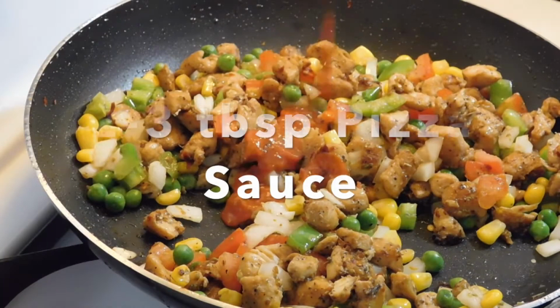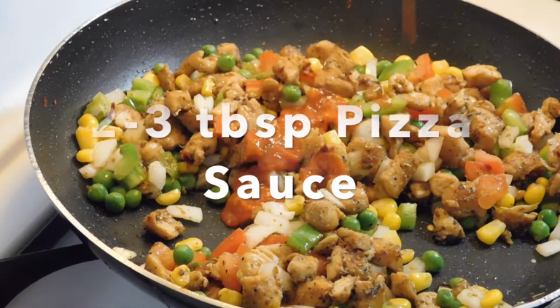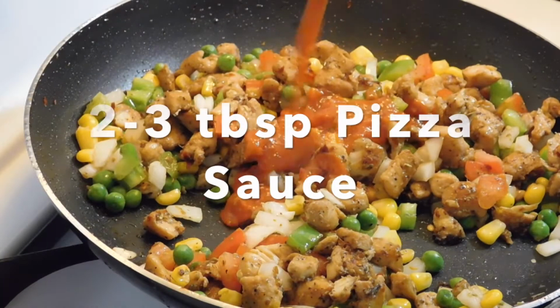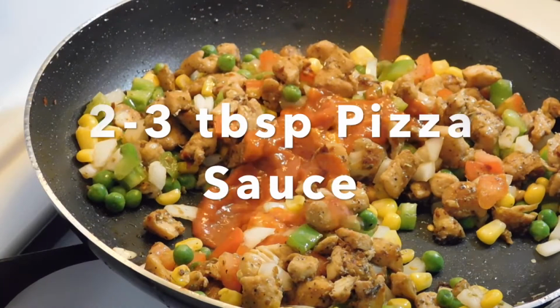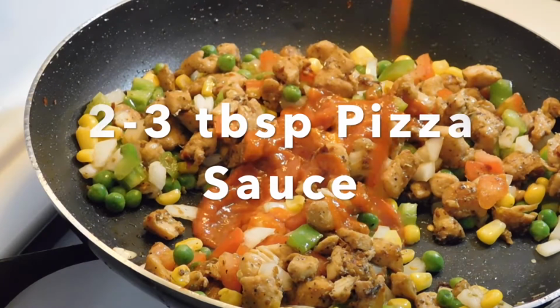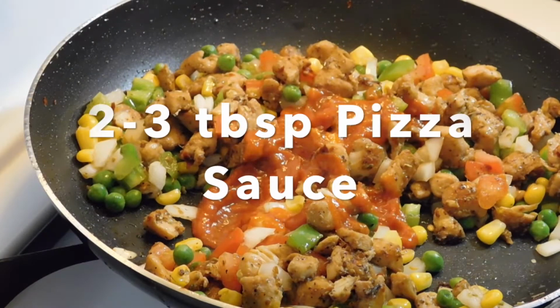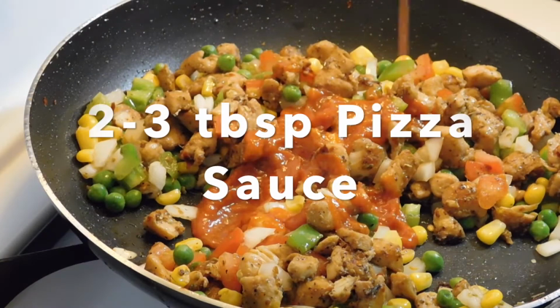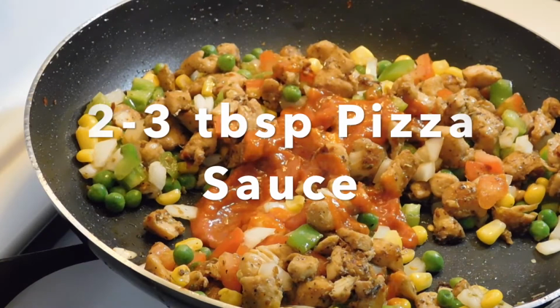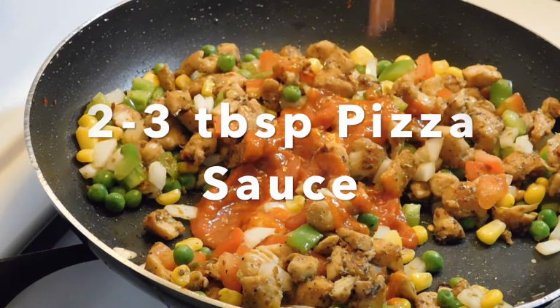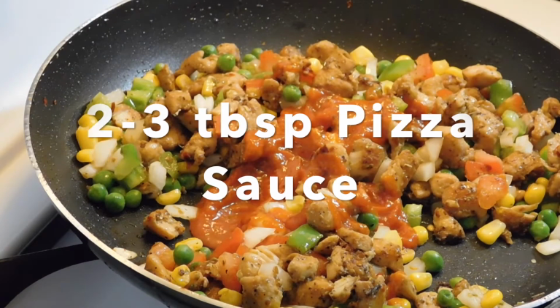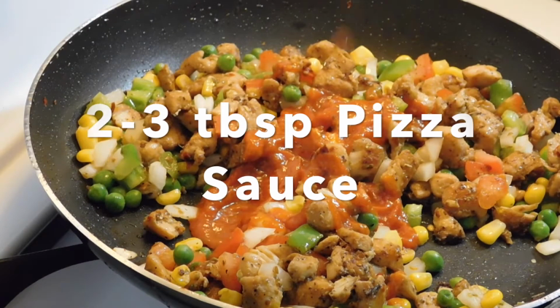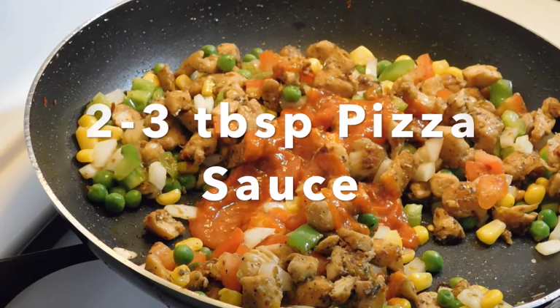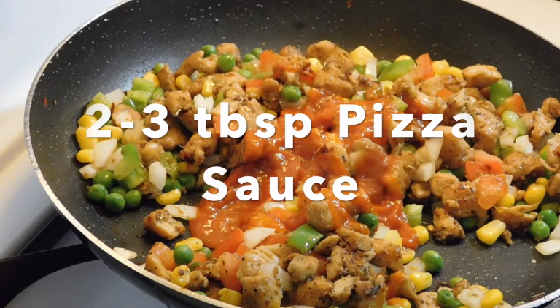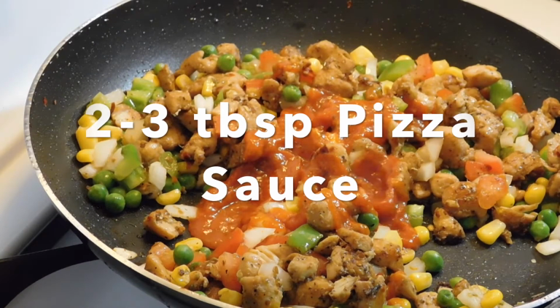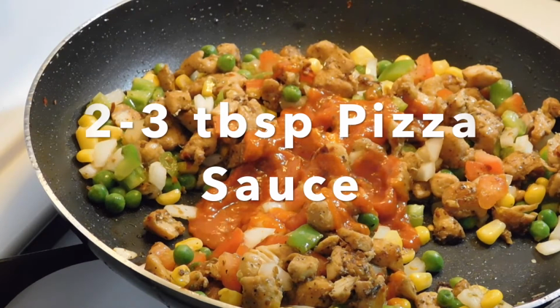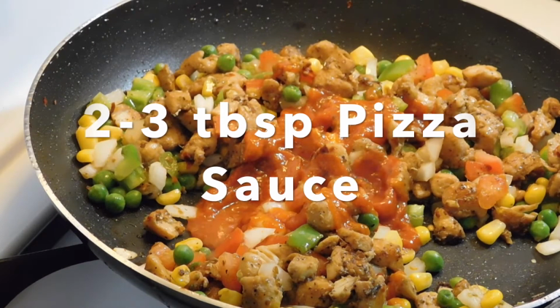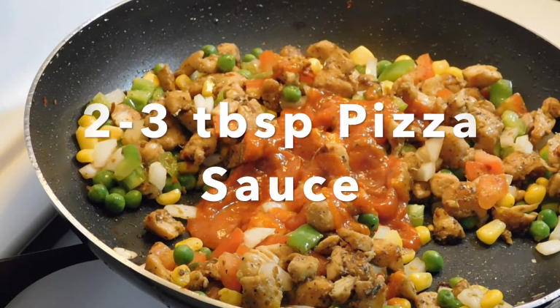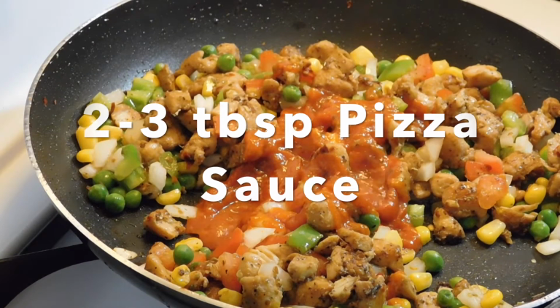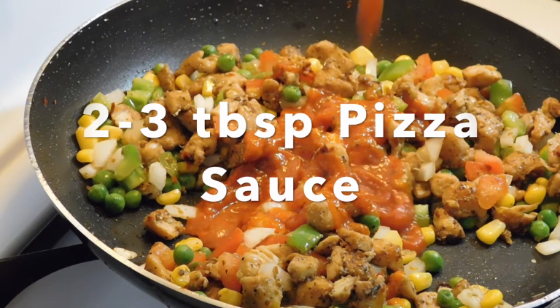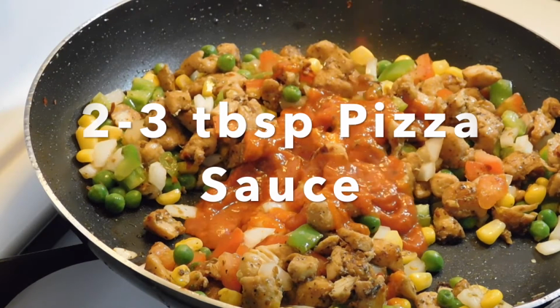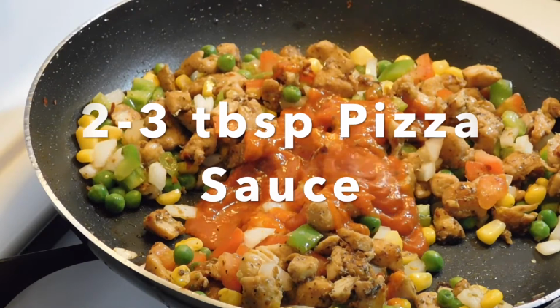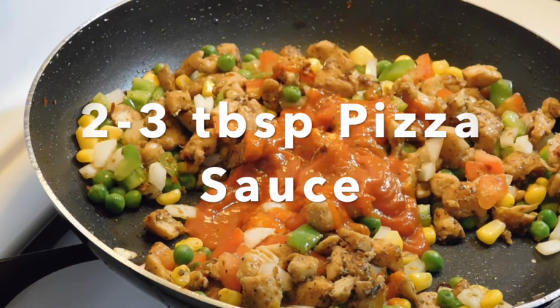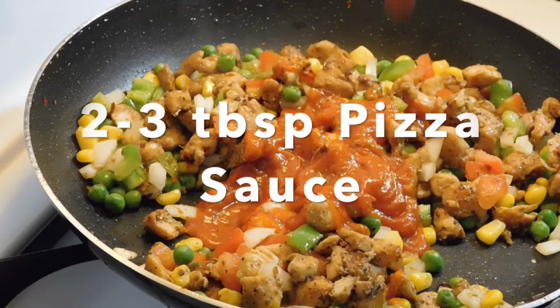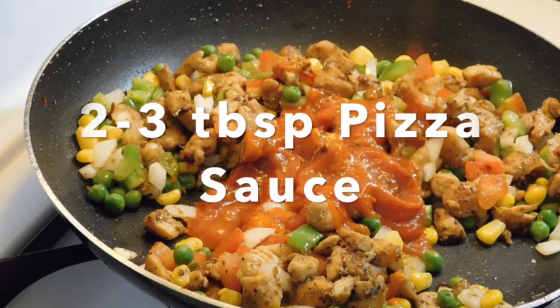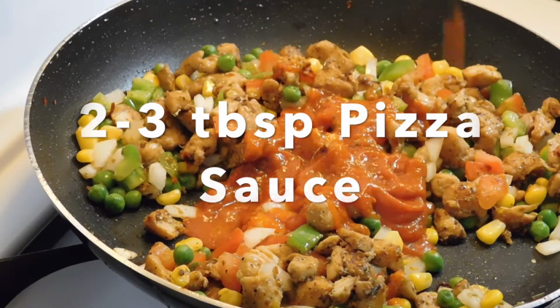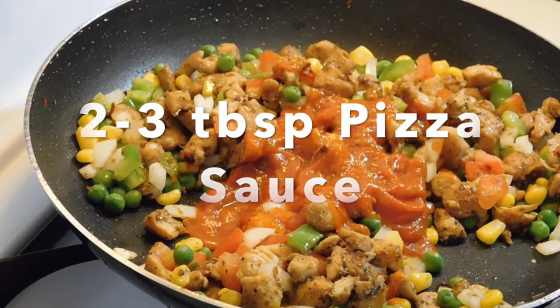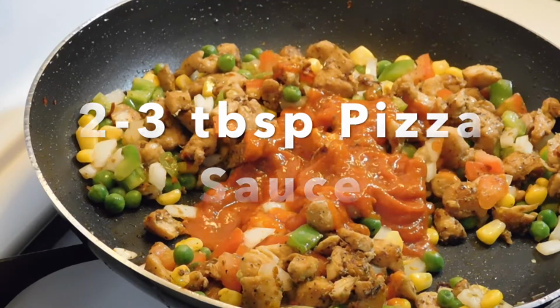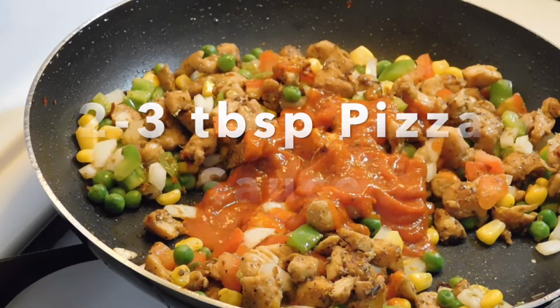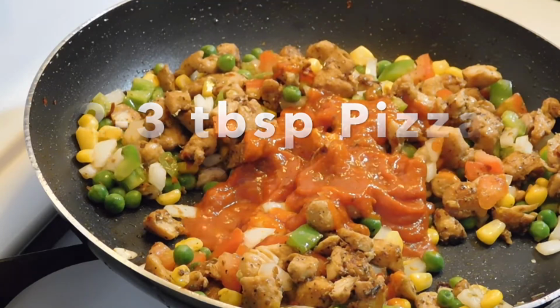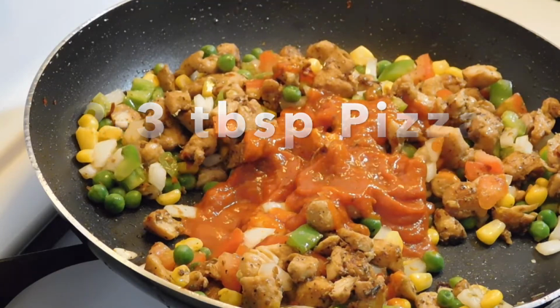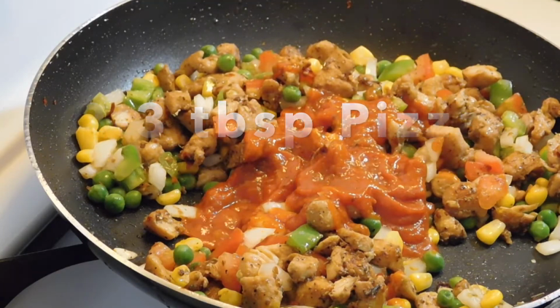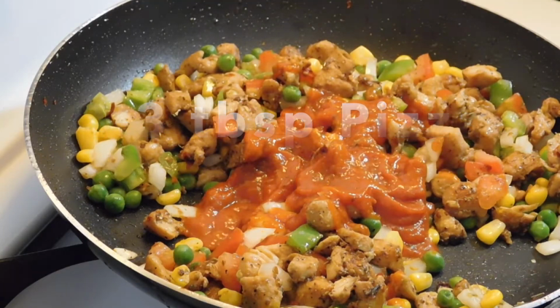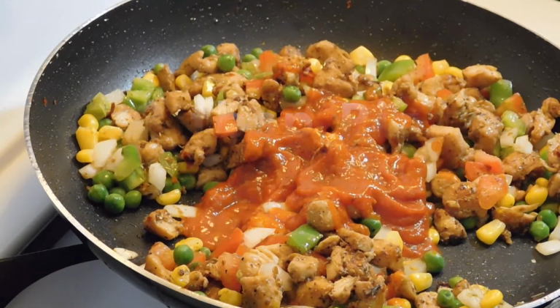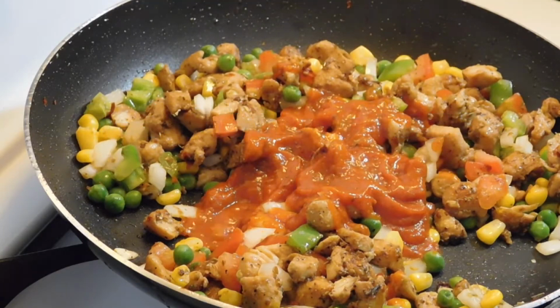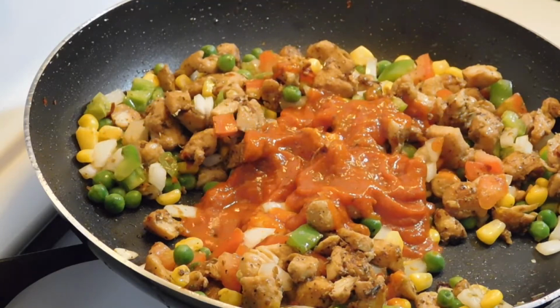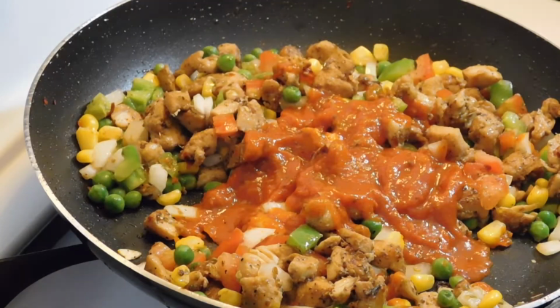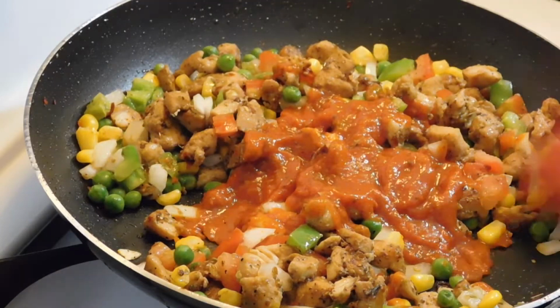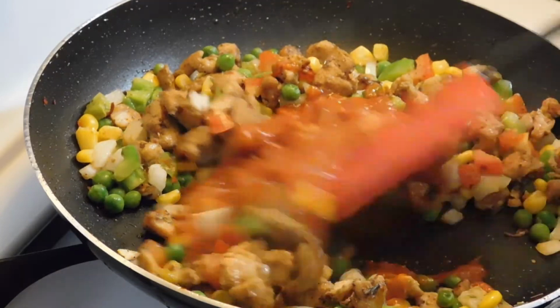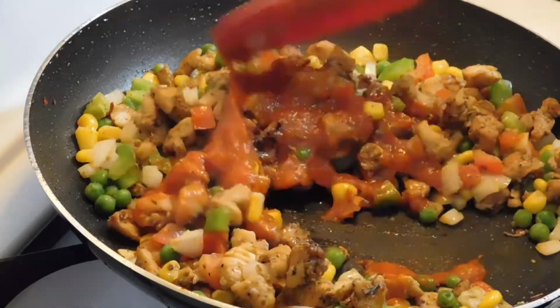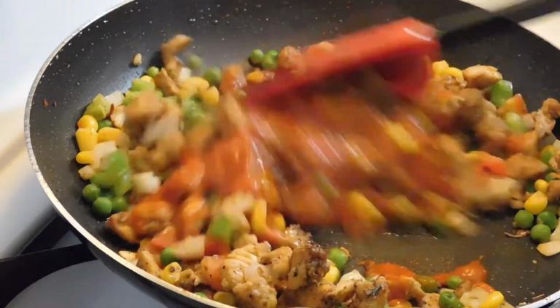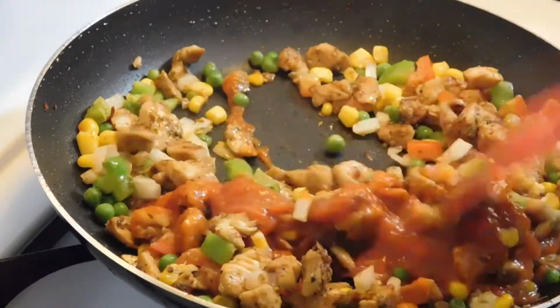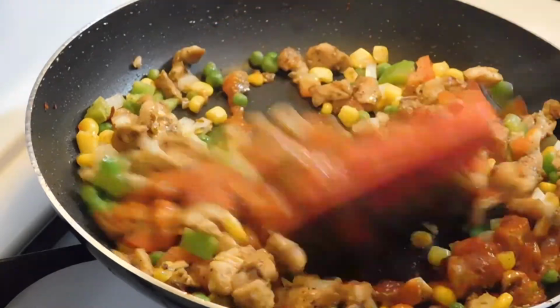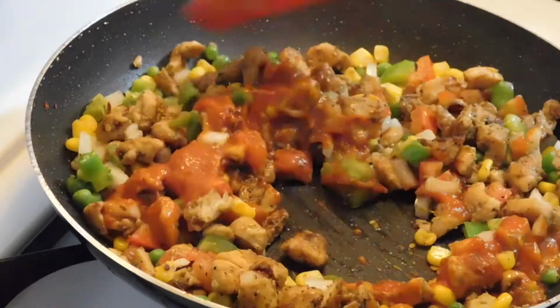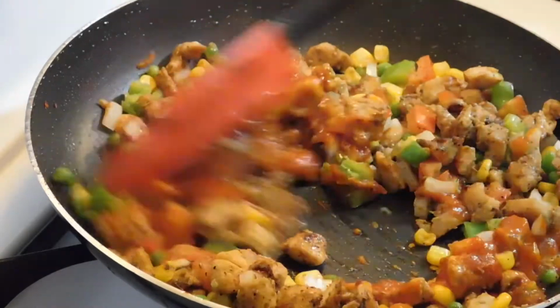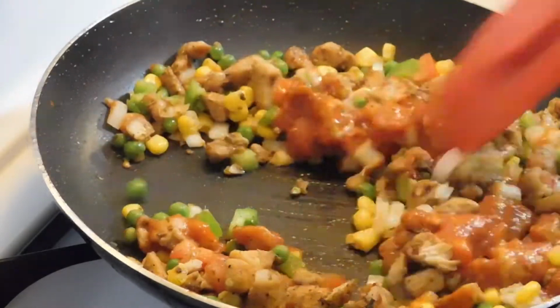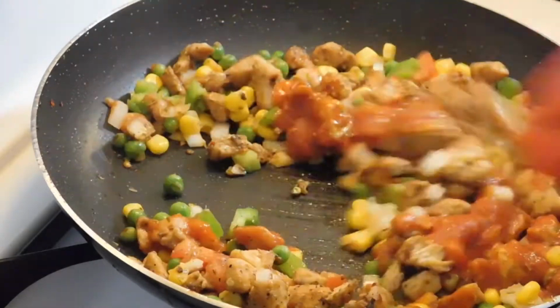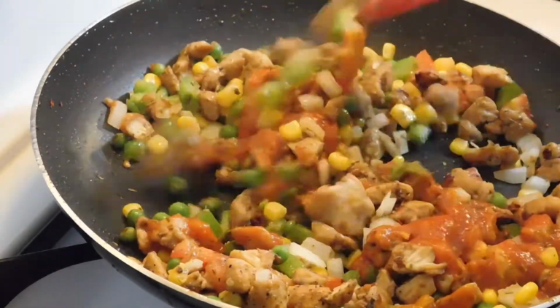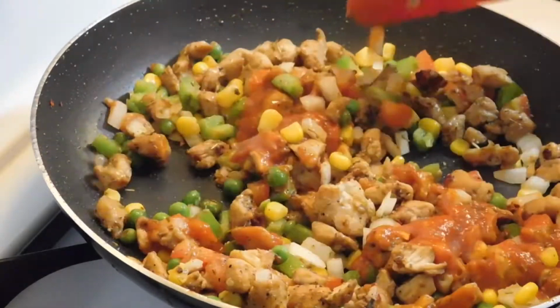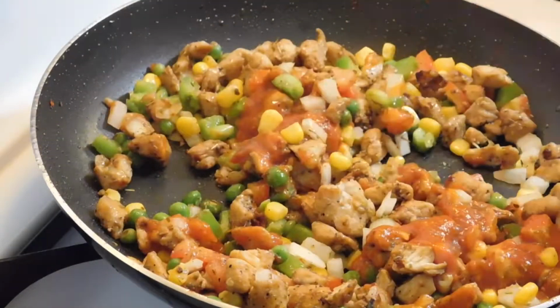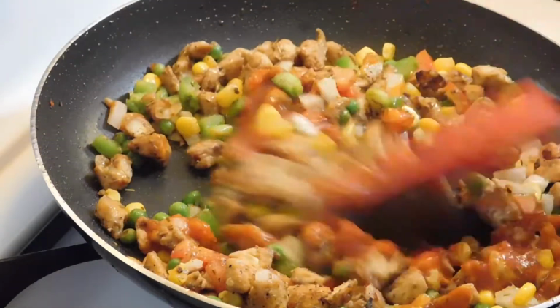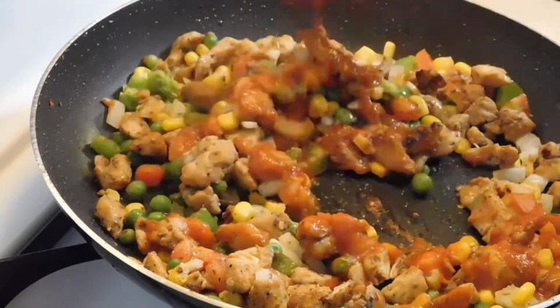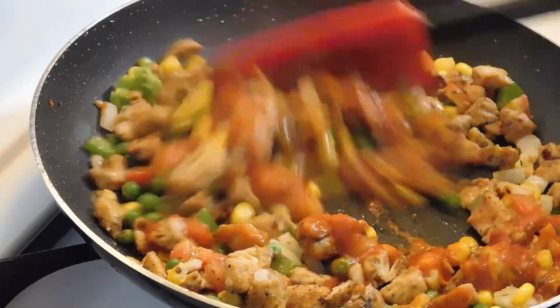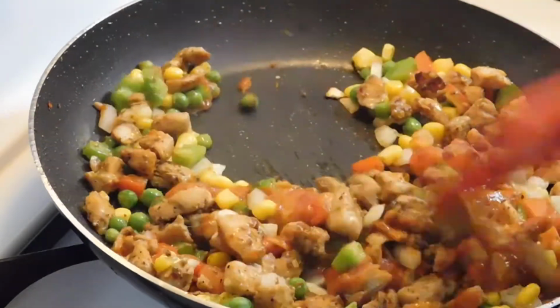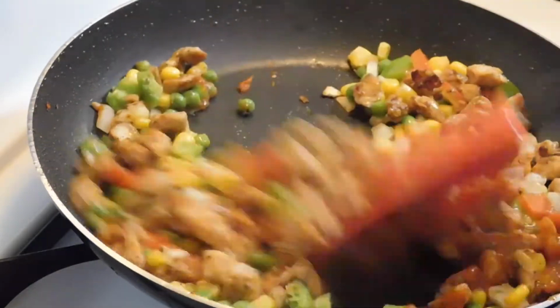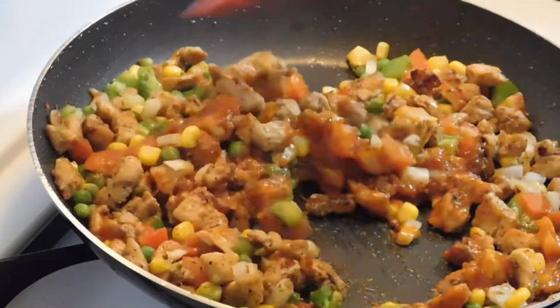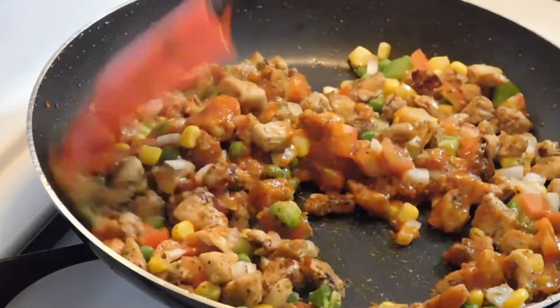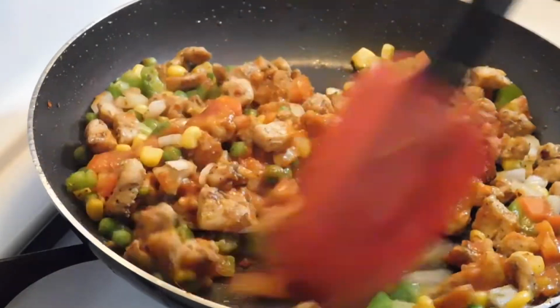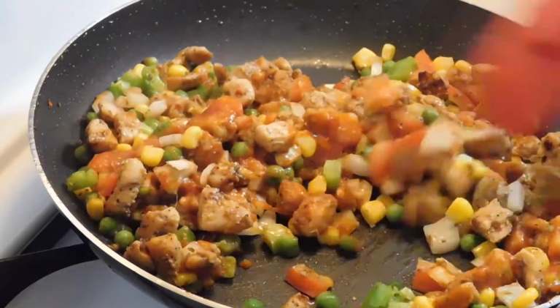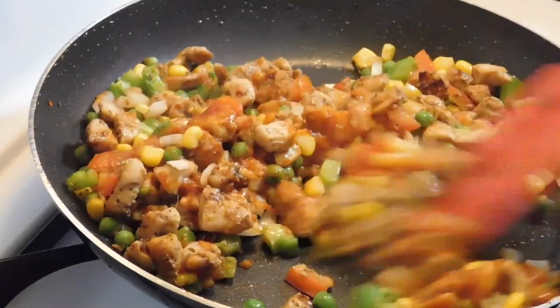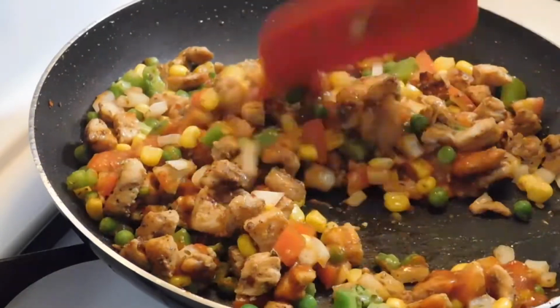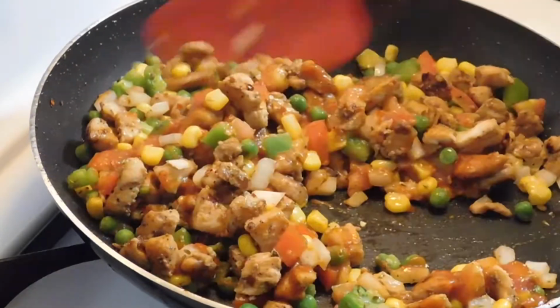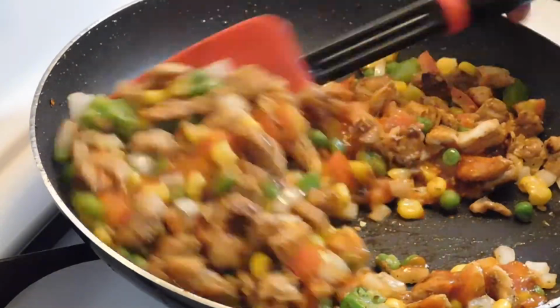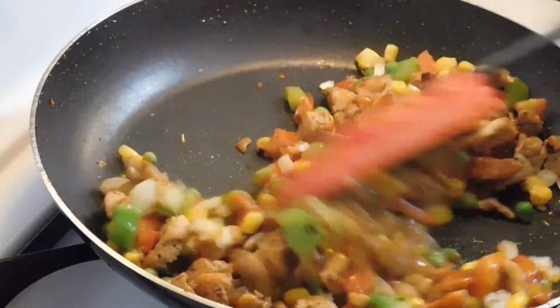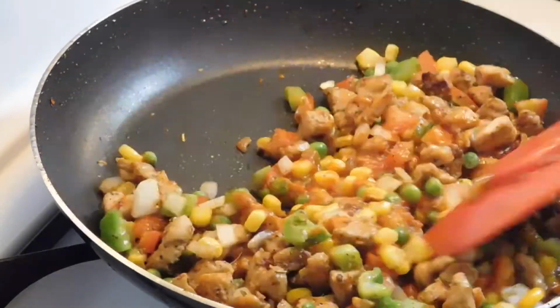We will add 2 to 3 big spoons of pizza sauce. Because we are making bread pizza puff, we will mix it with pizza sauce.